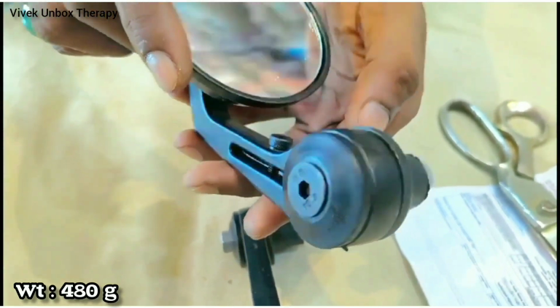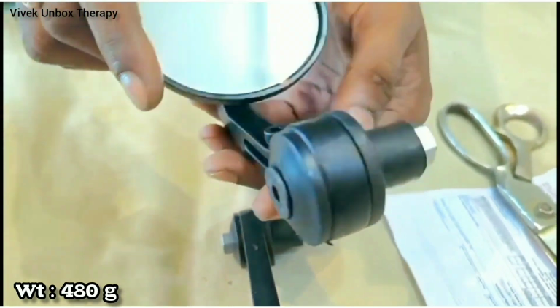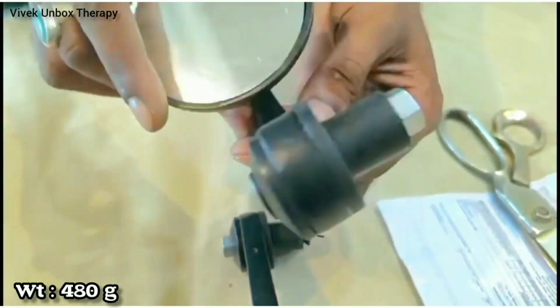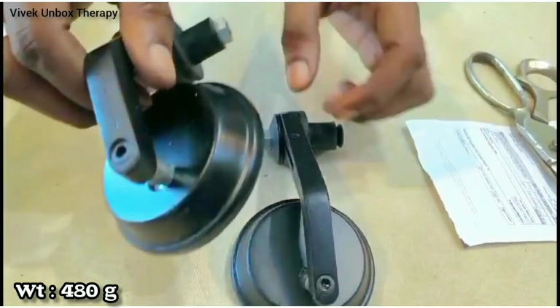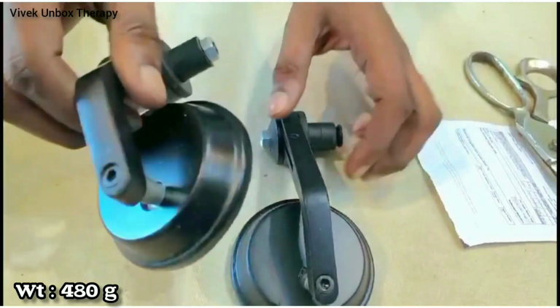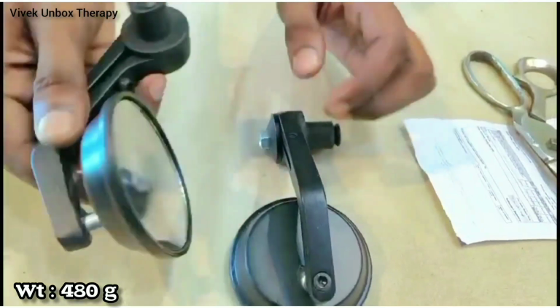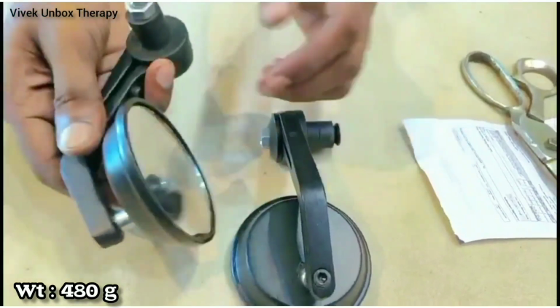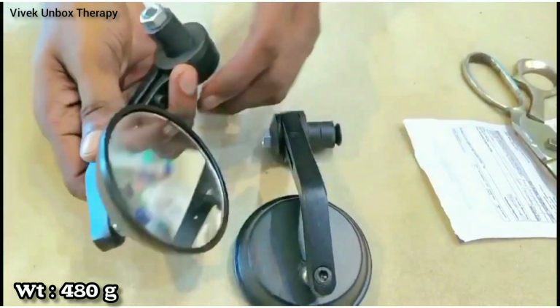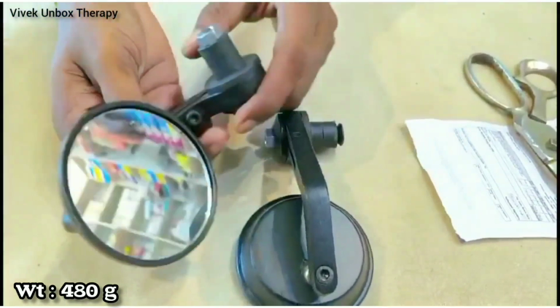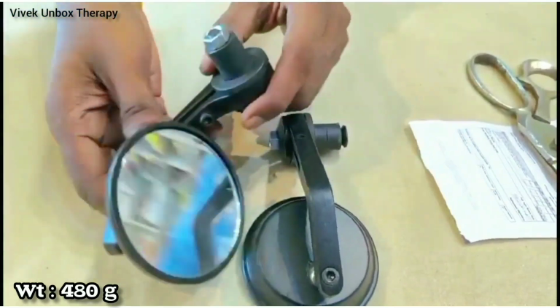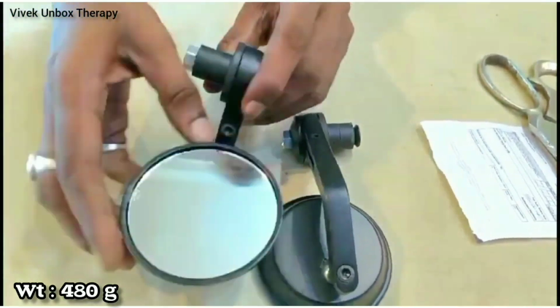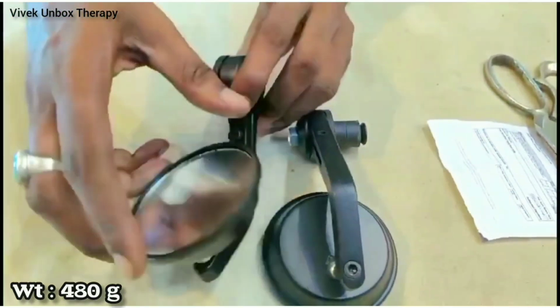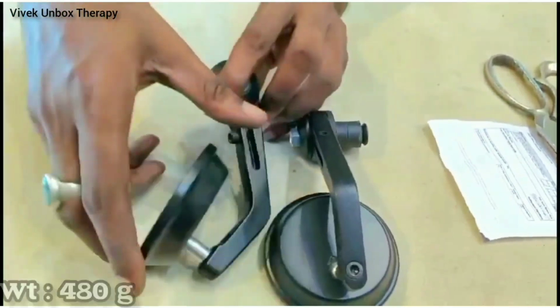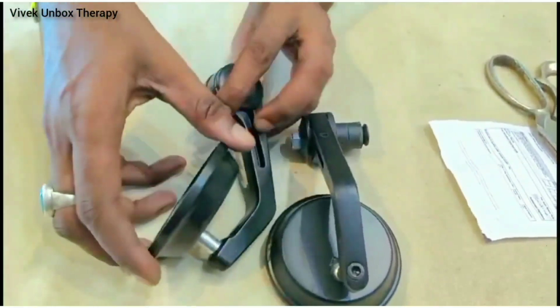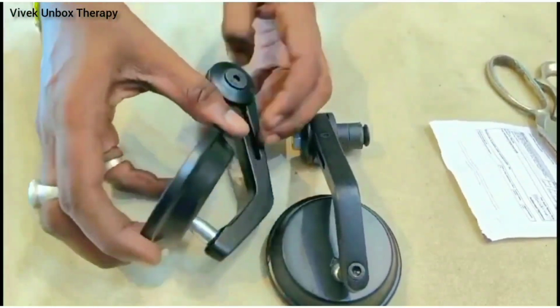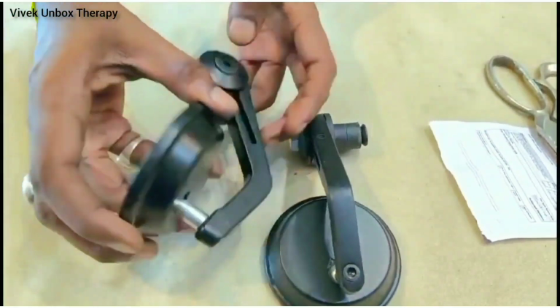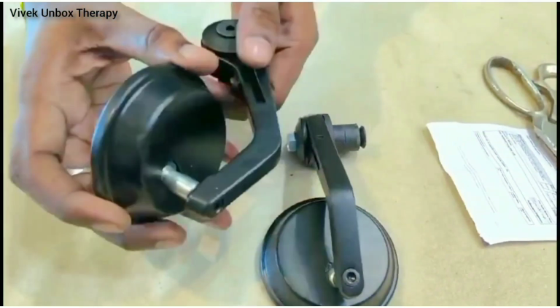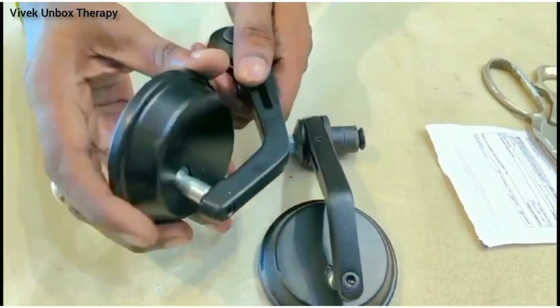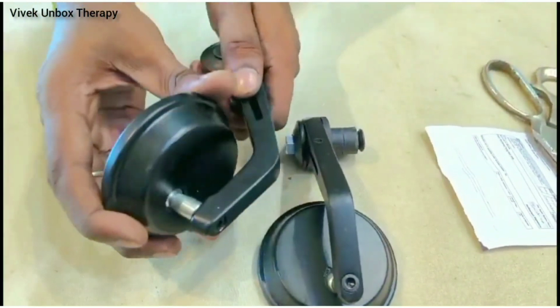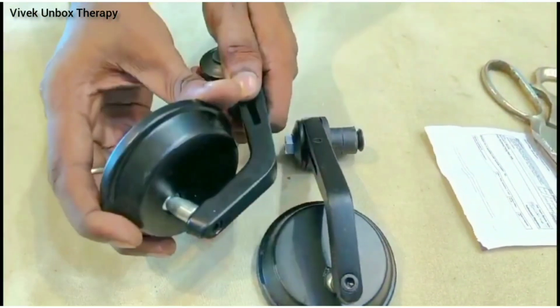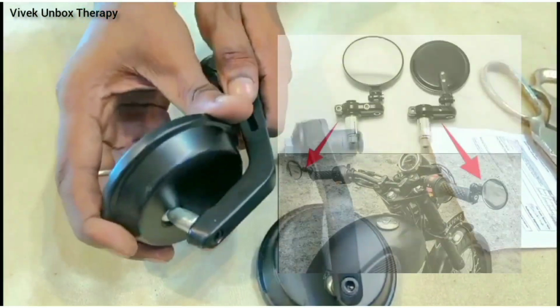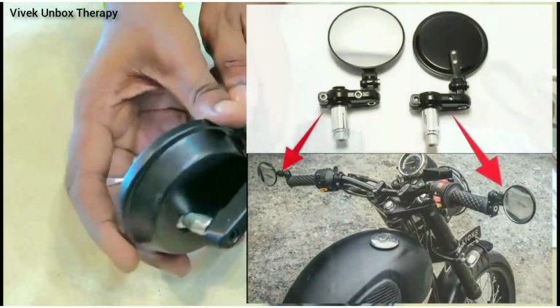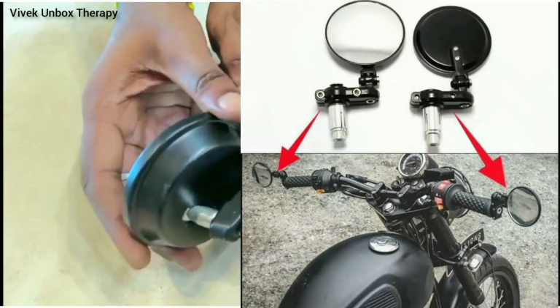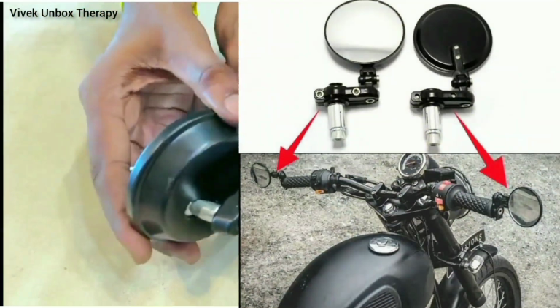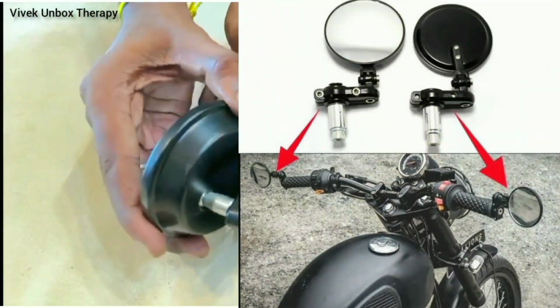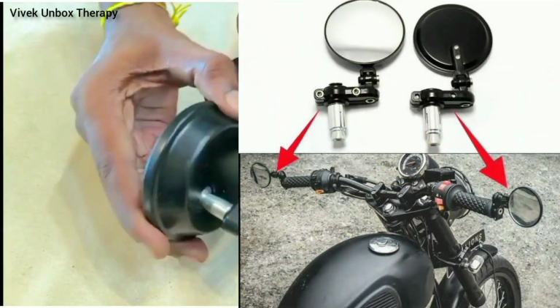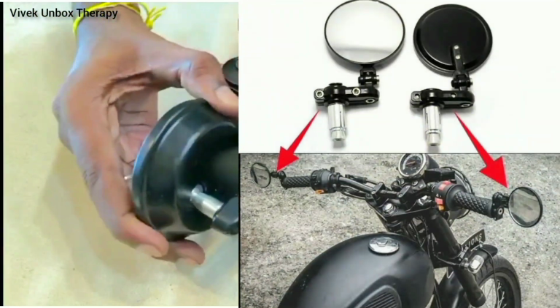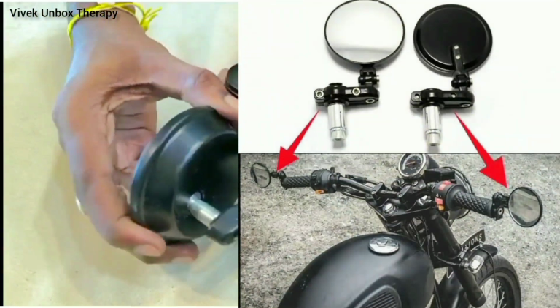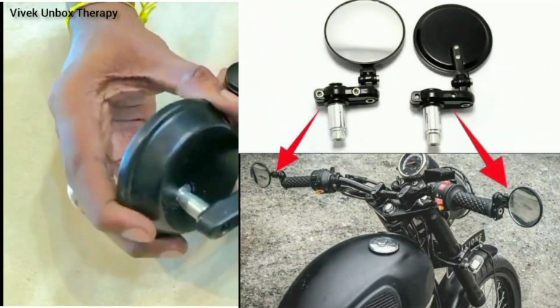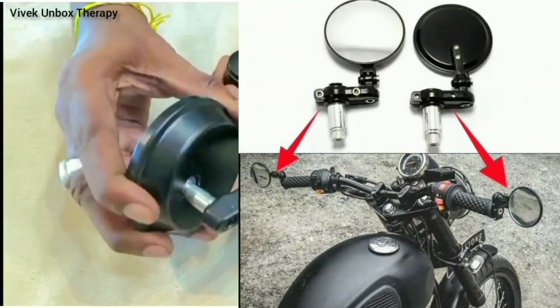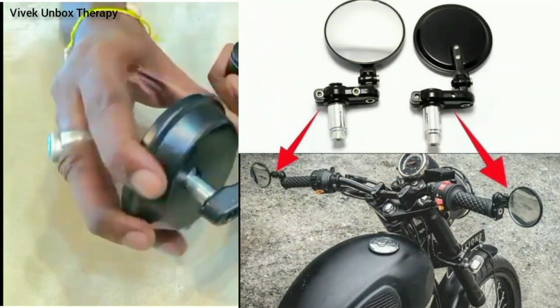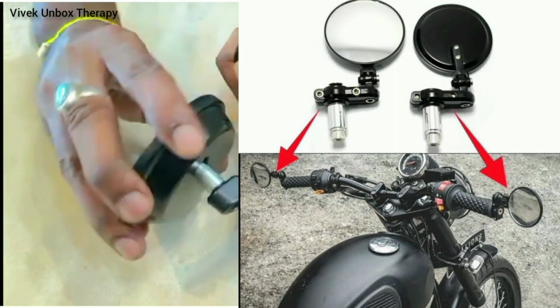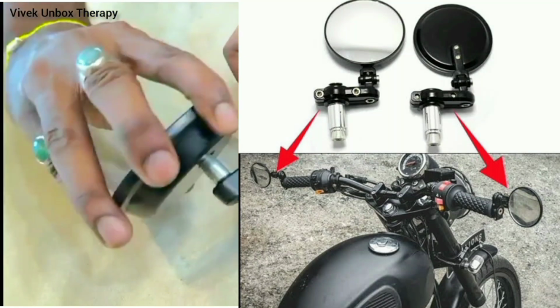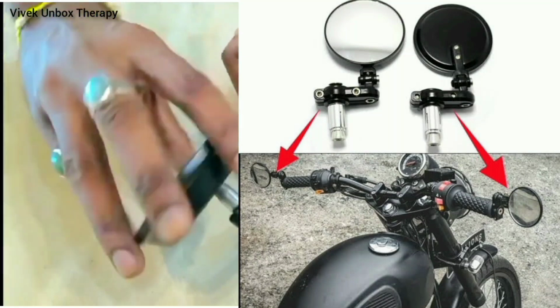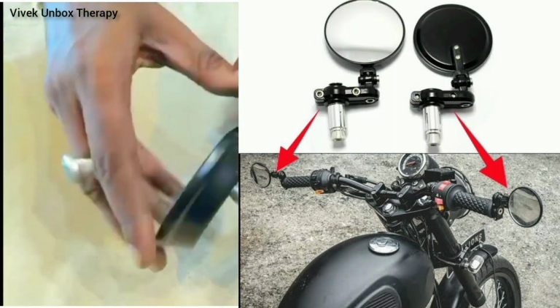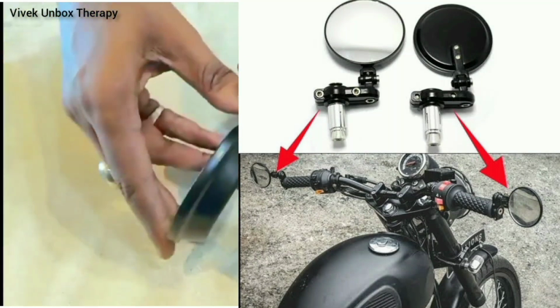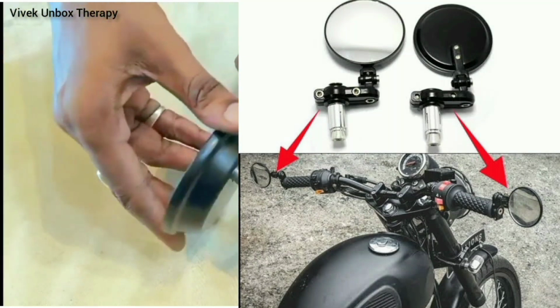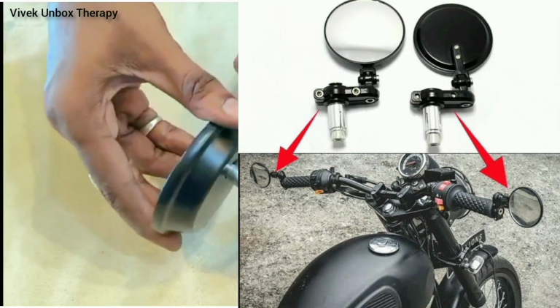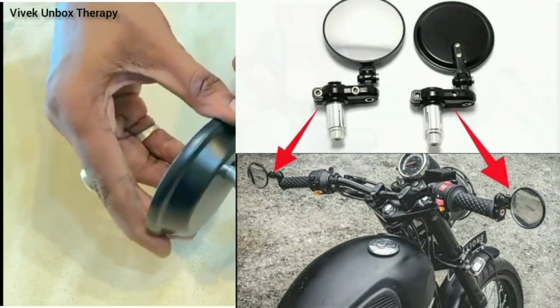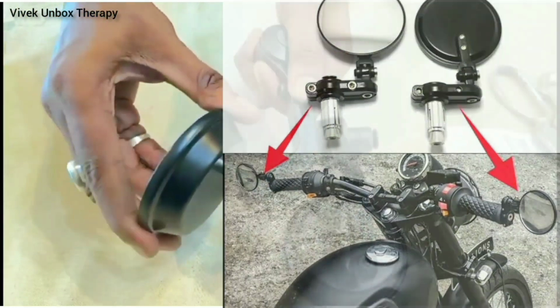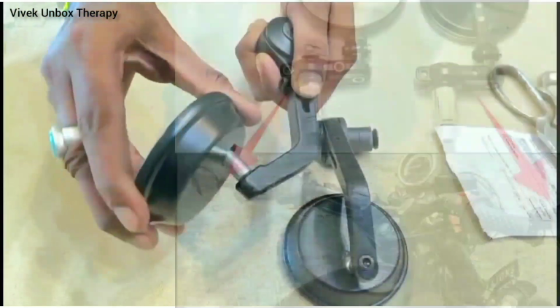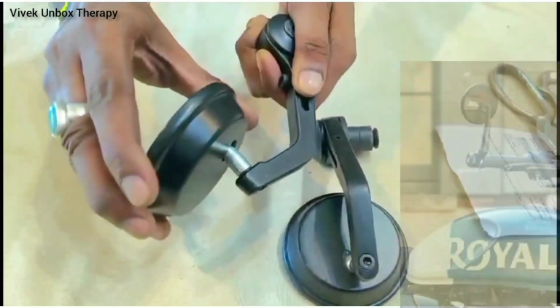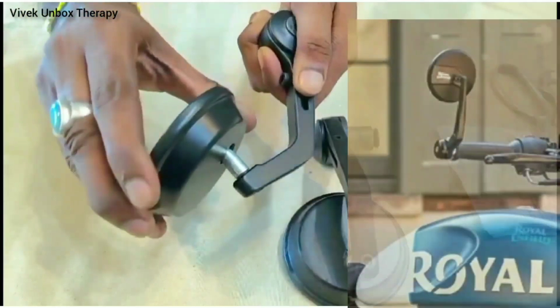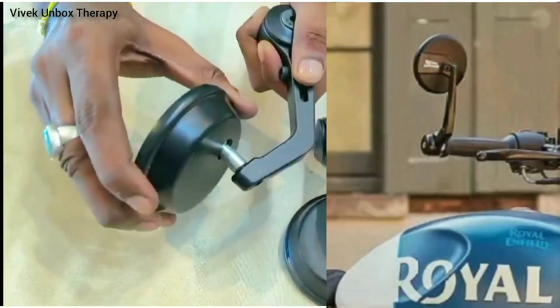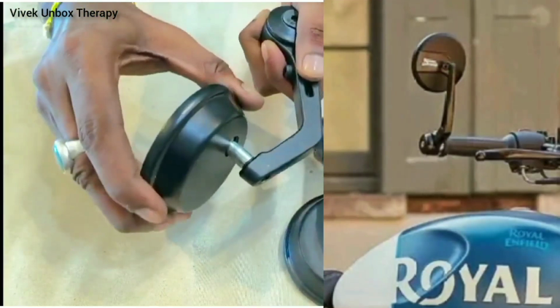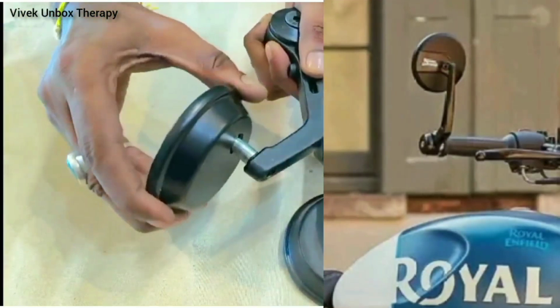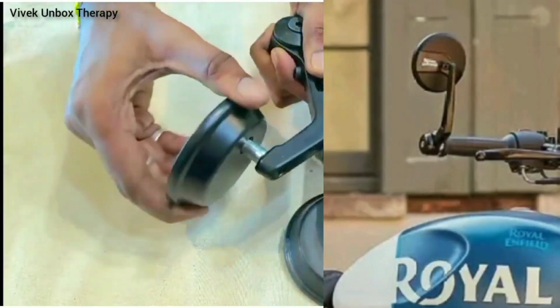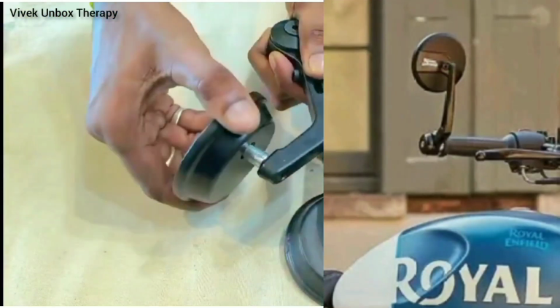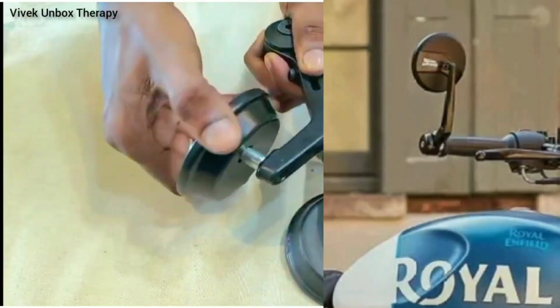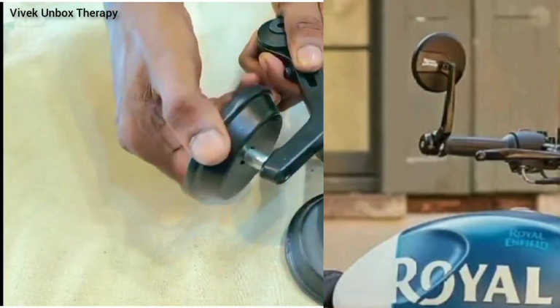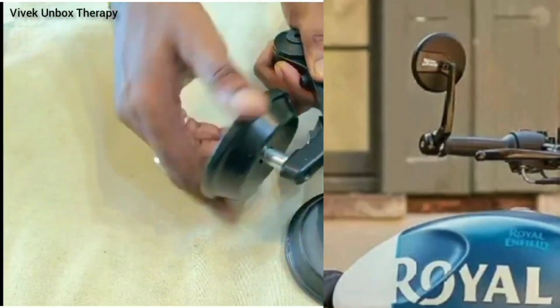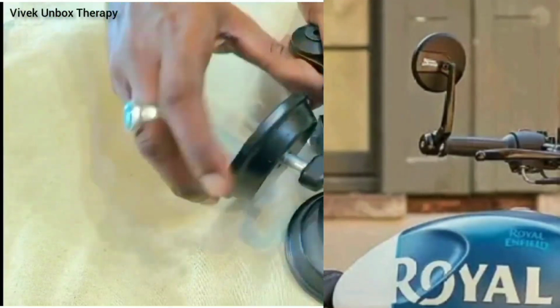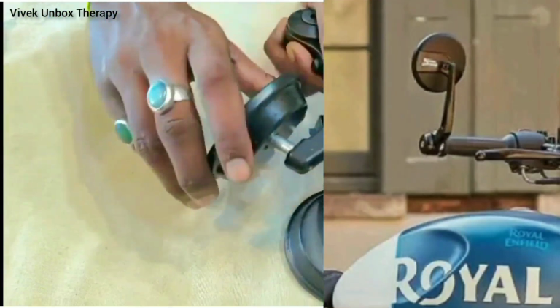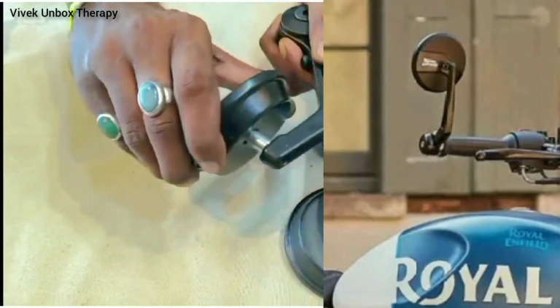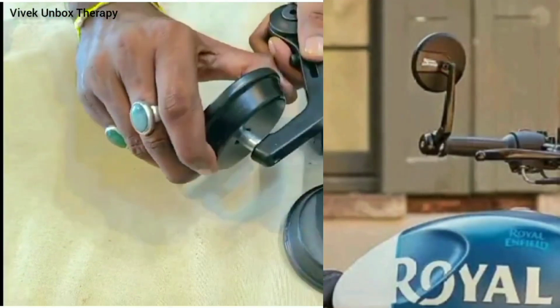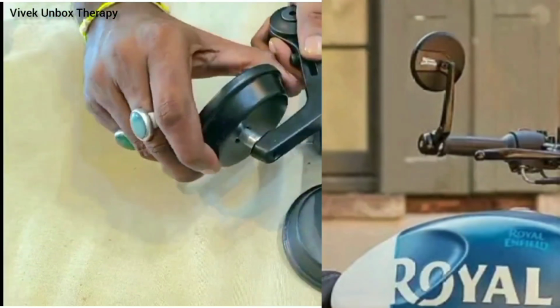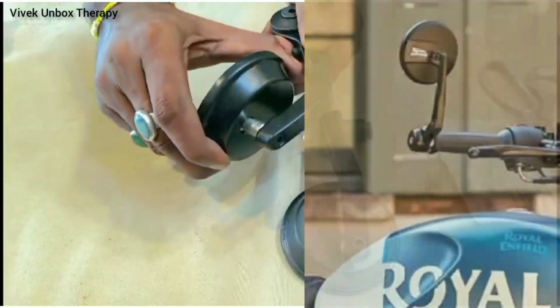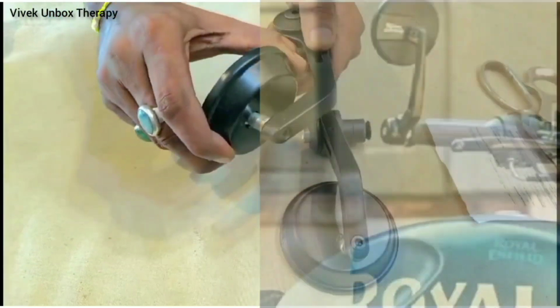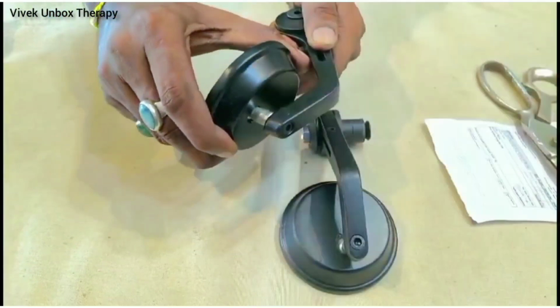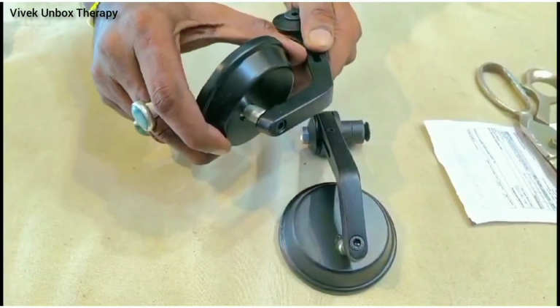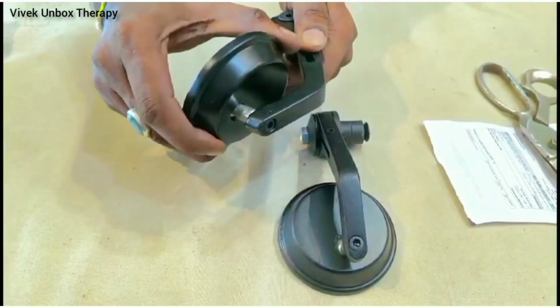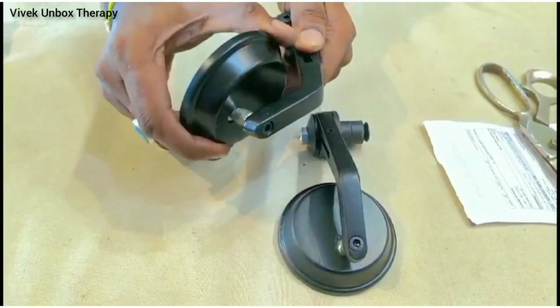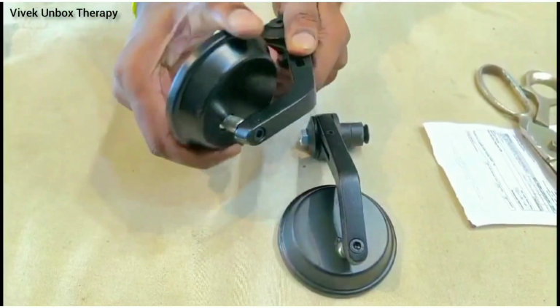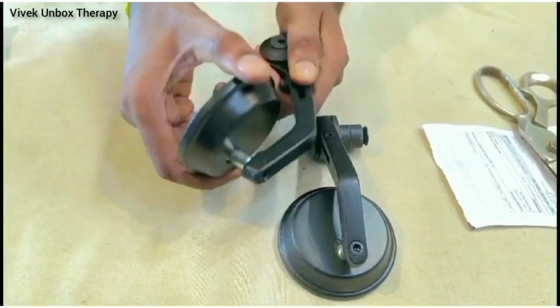This fits on the bike handle on the side of the bike. This is very easy to use and gives a stylish look.